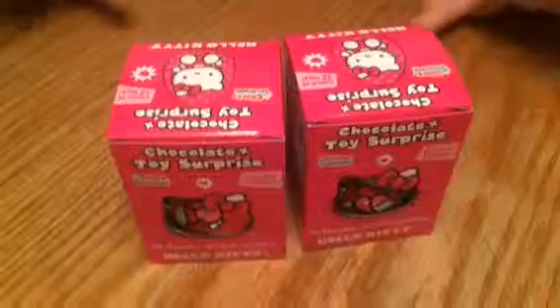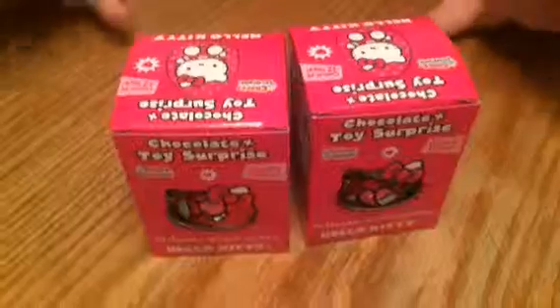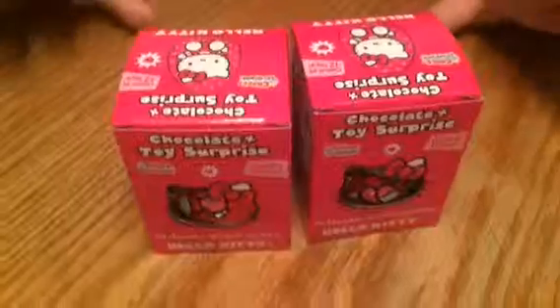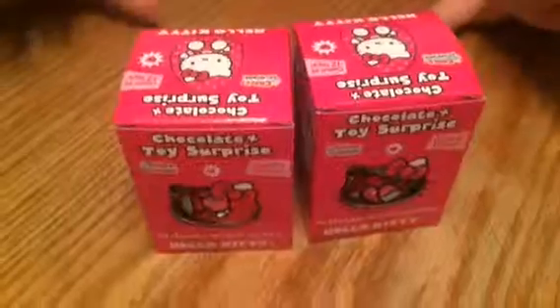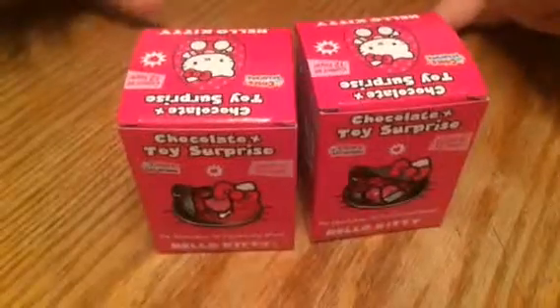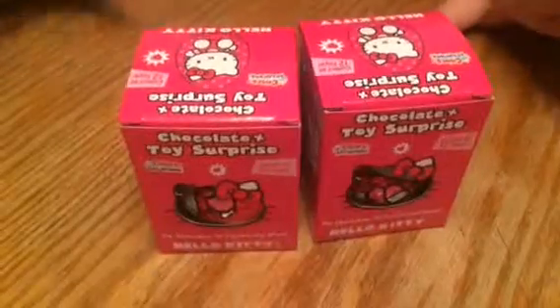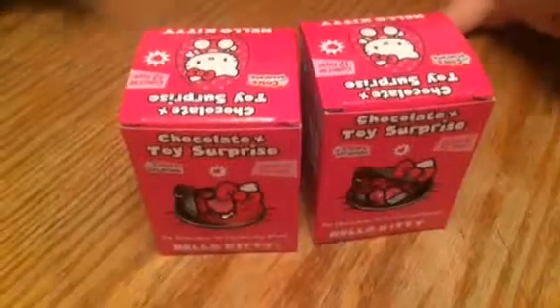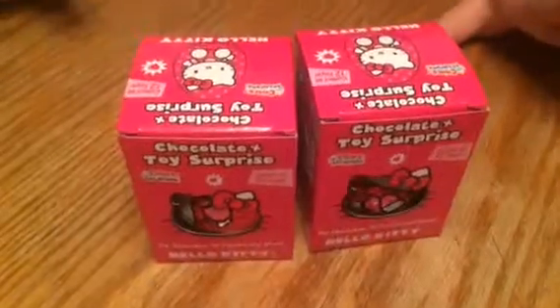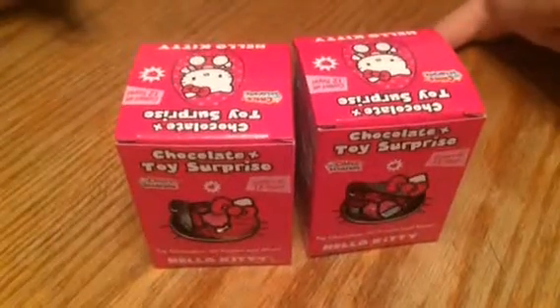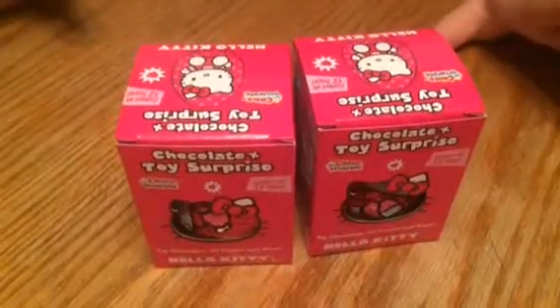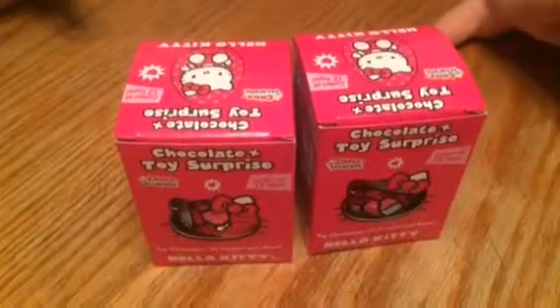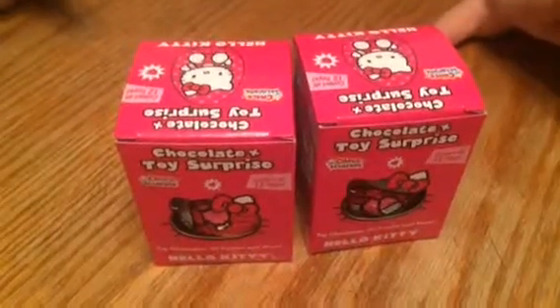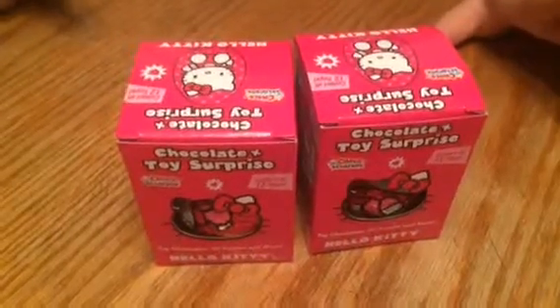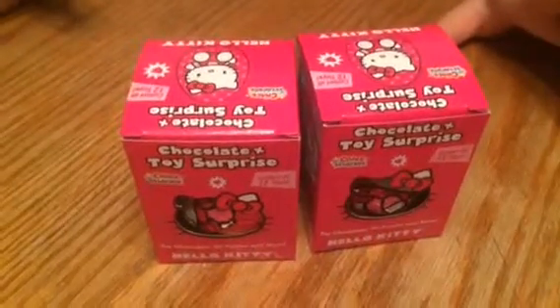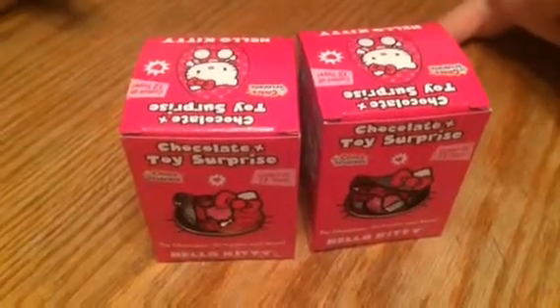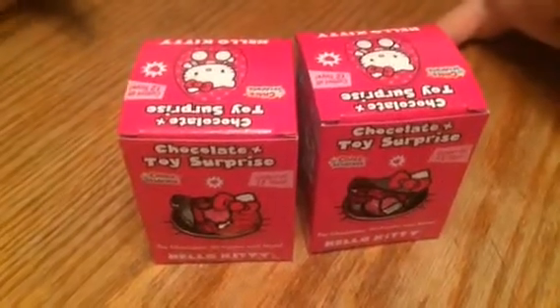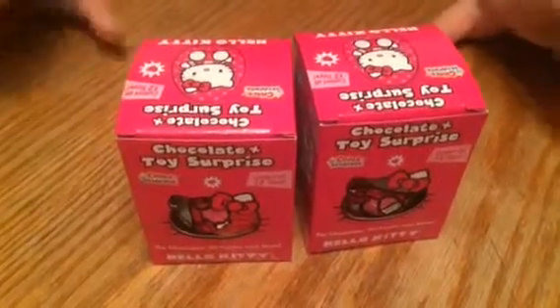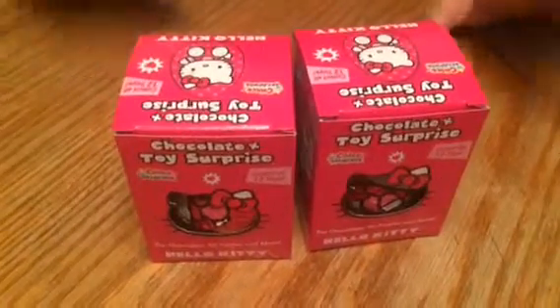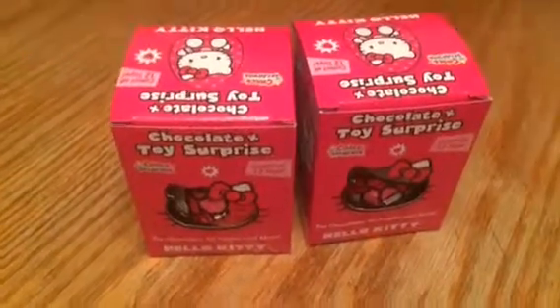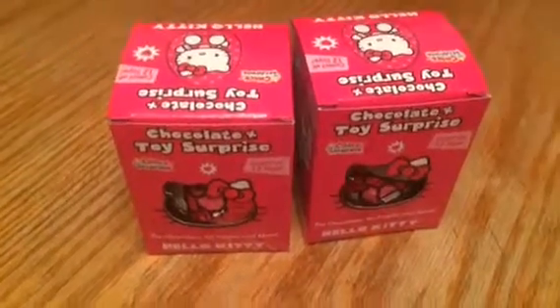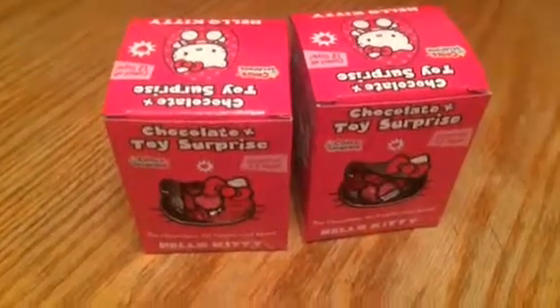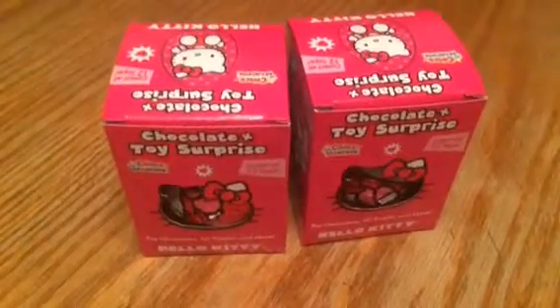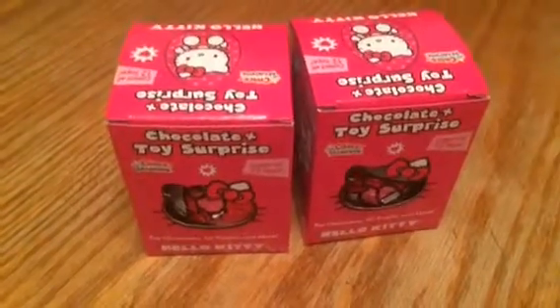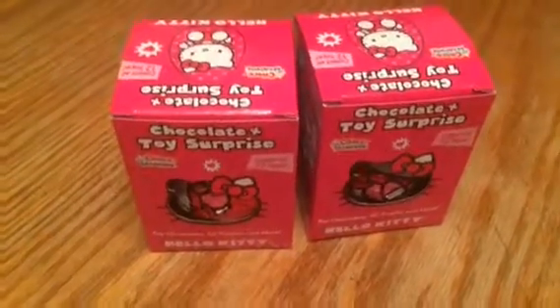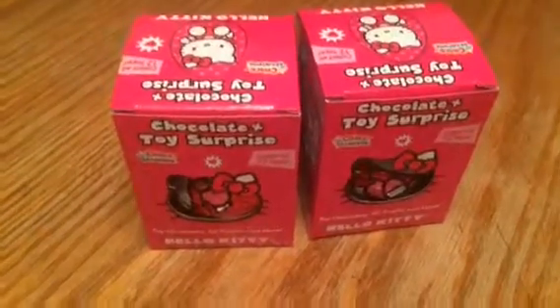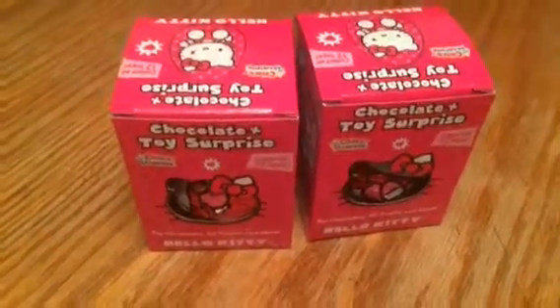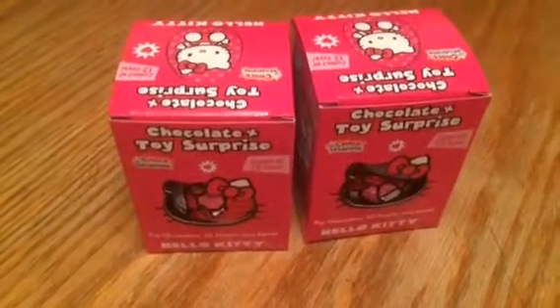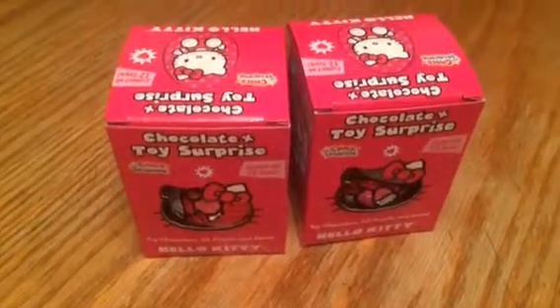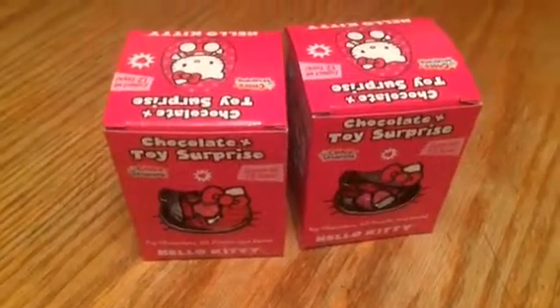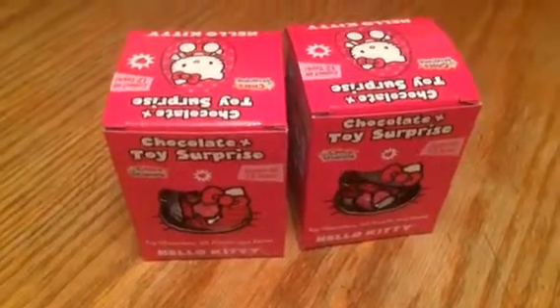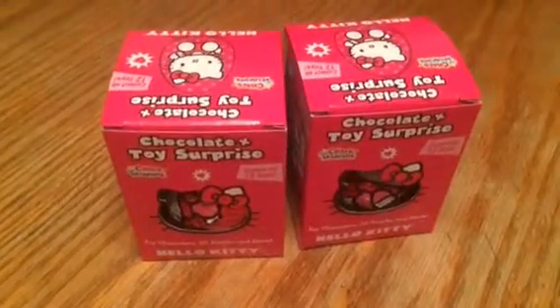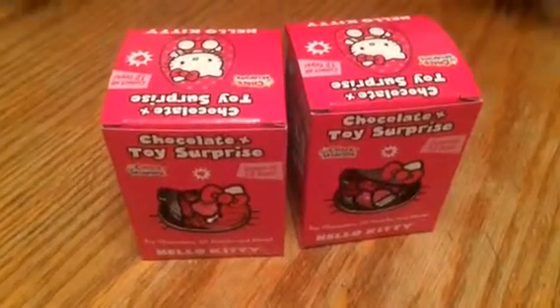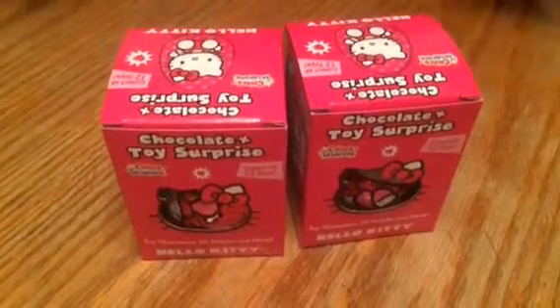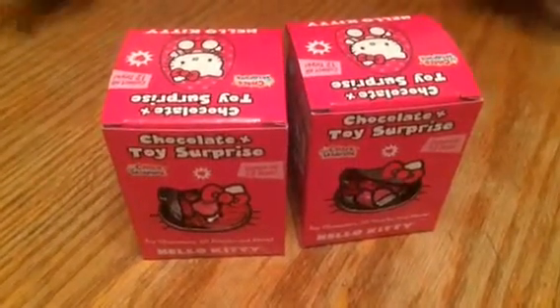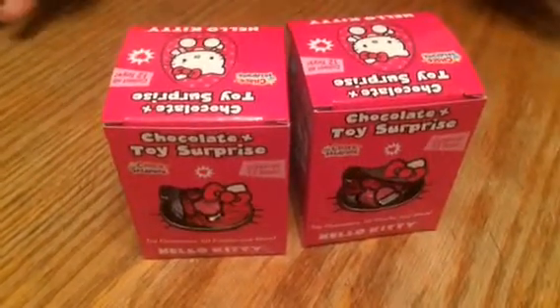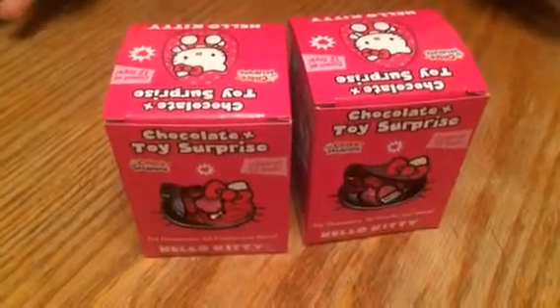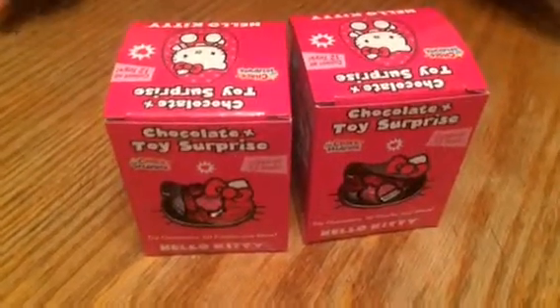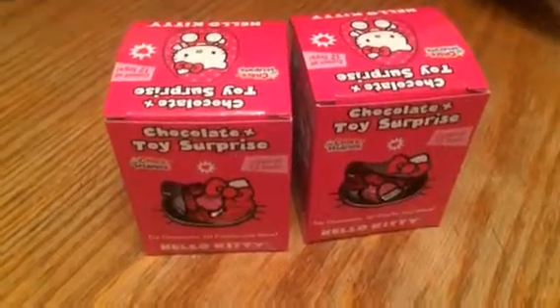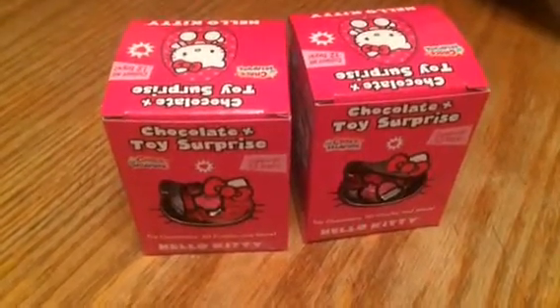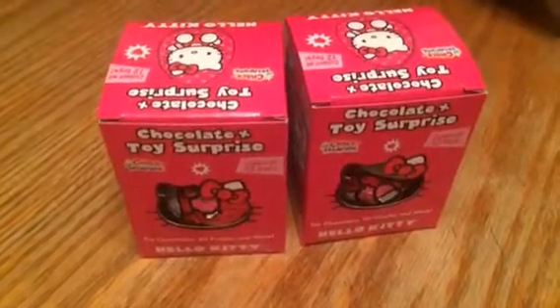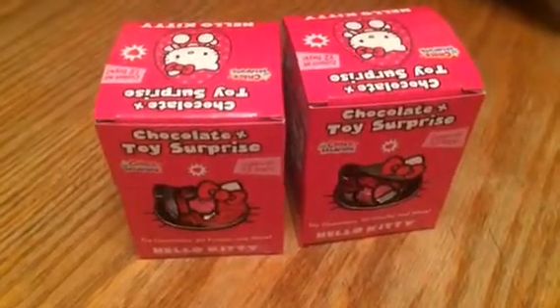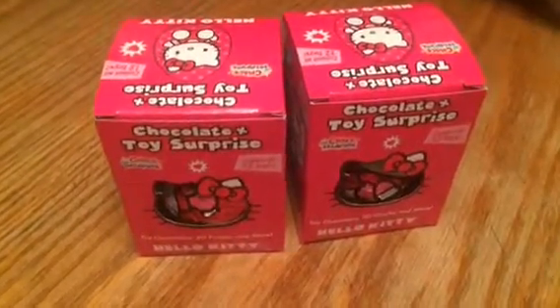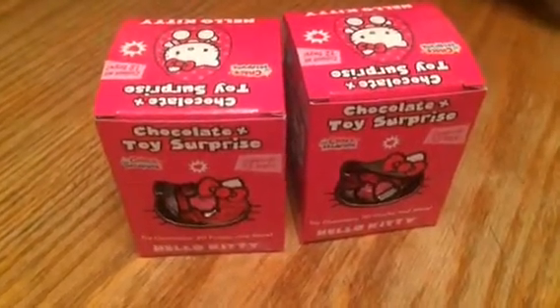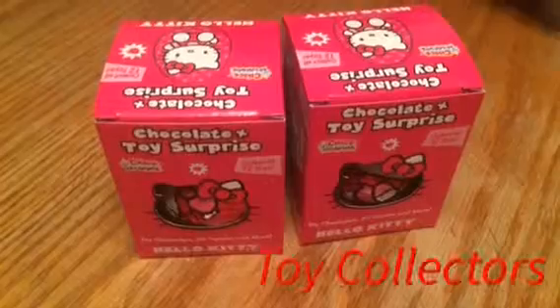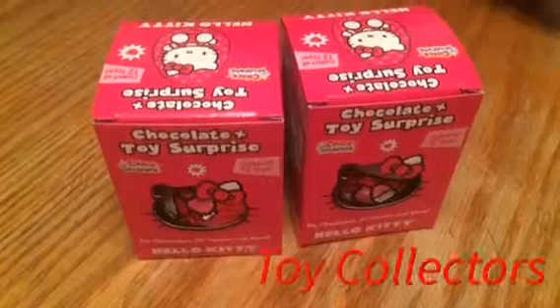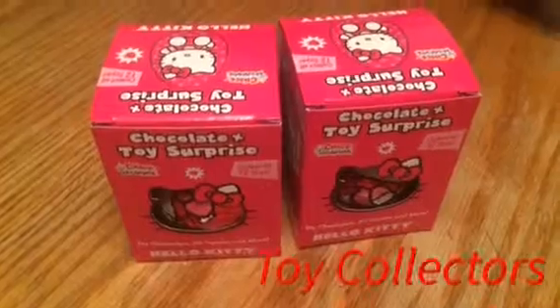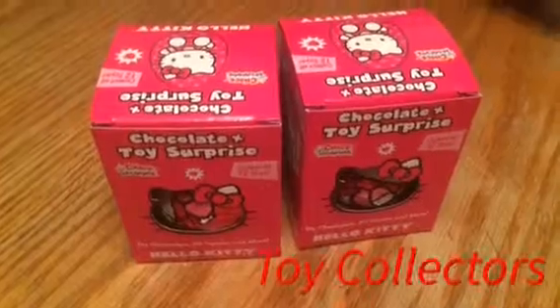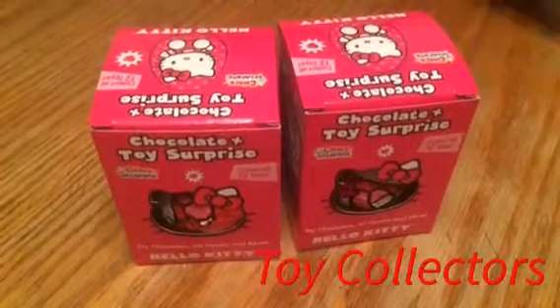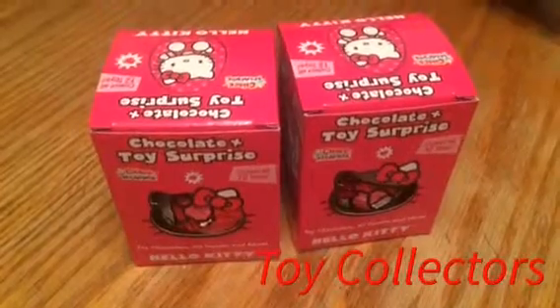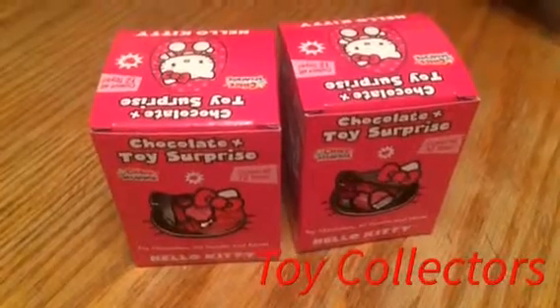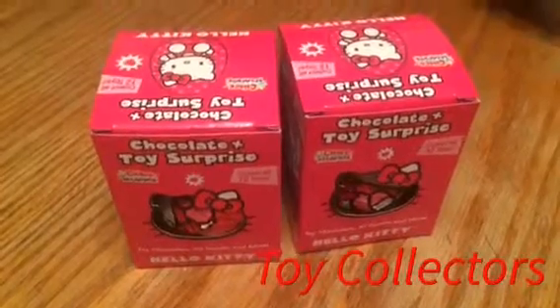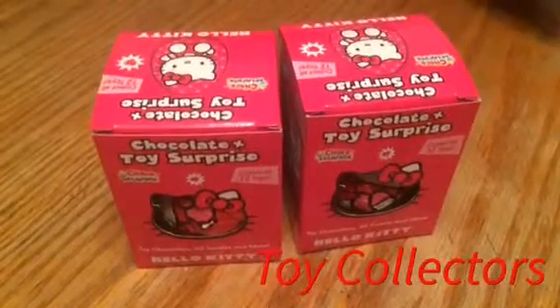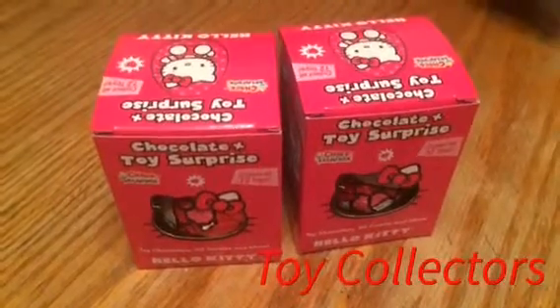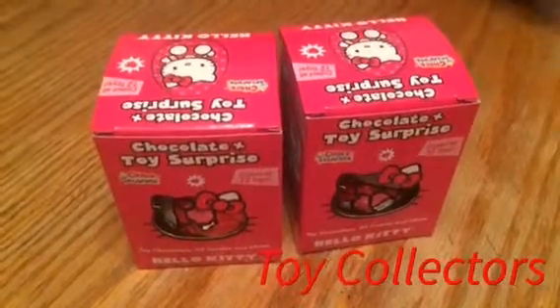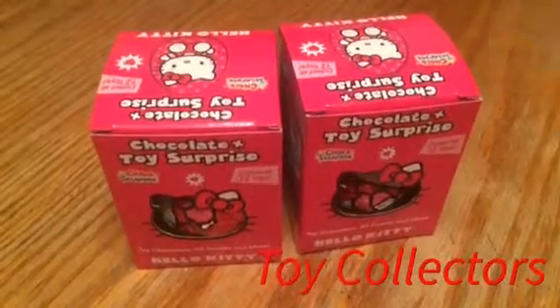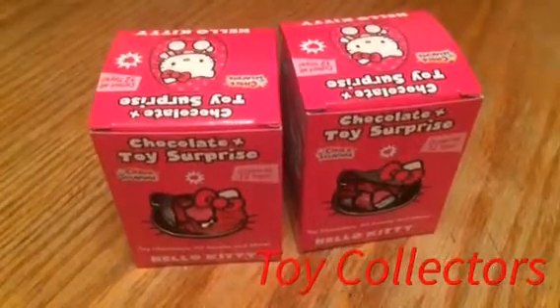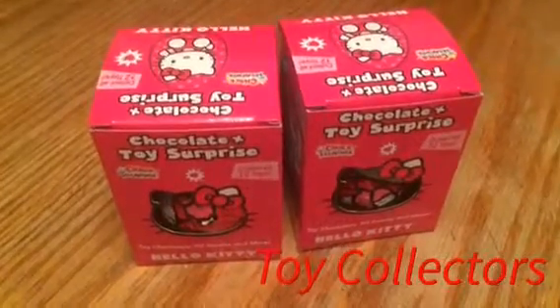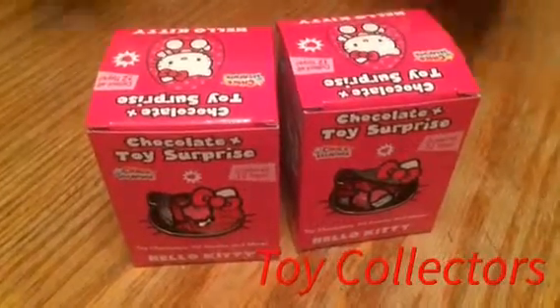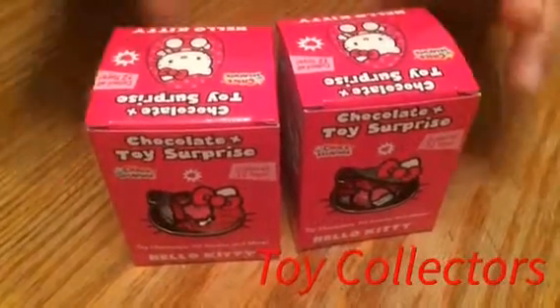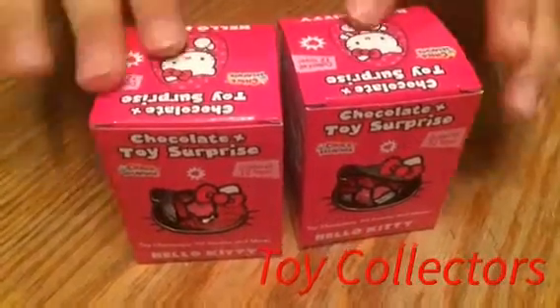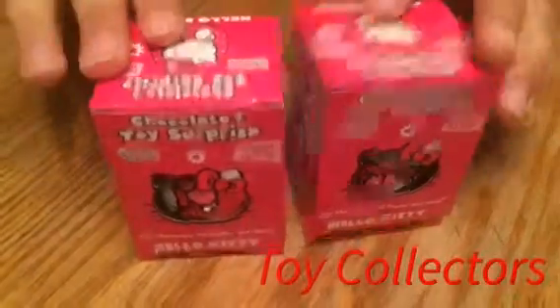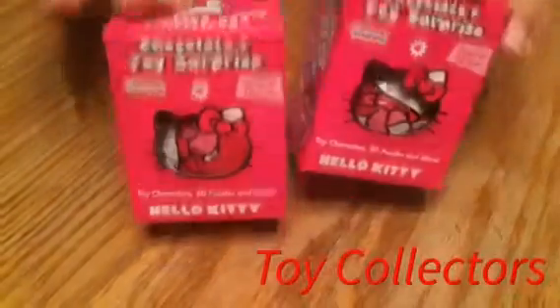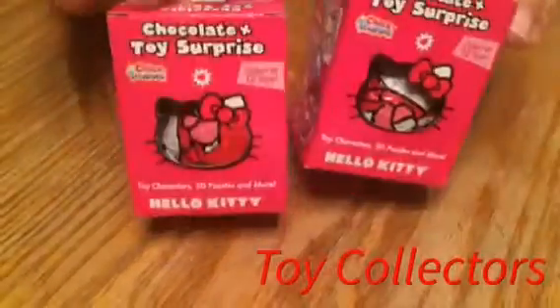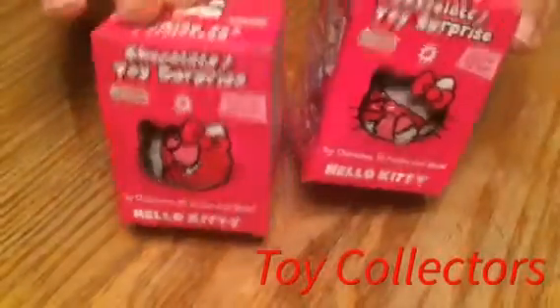Hey y'all, I'm back from Toy Classers and I'm going to show you one of my favorite things I love to show. It's Chocolate Treasures Chocolate Toy Surprise Eggs. And today it's Hello Kitty.